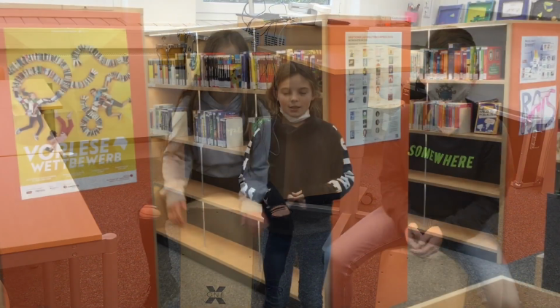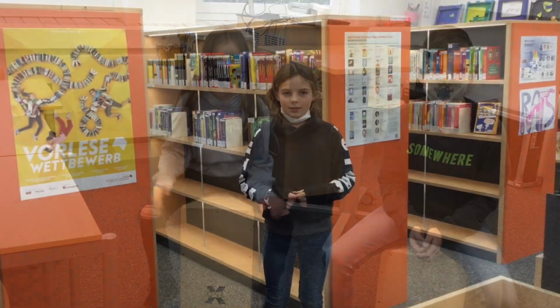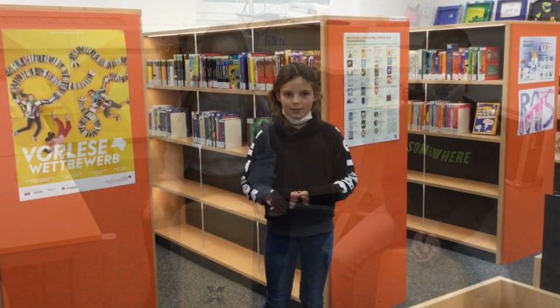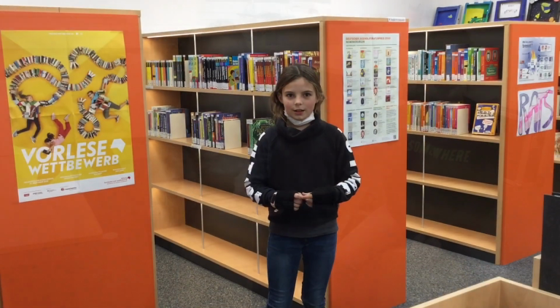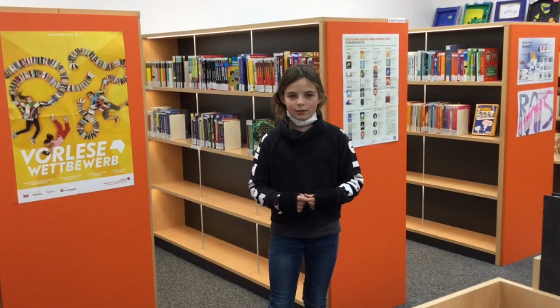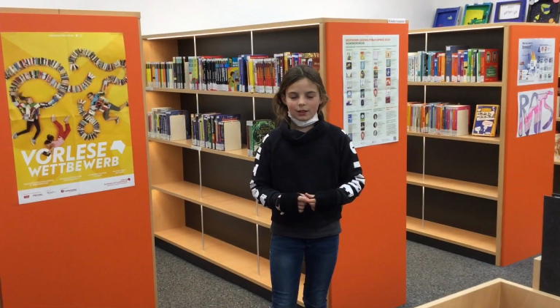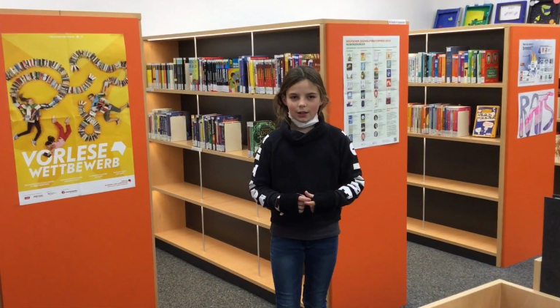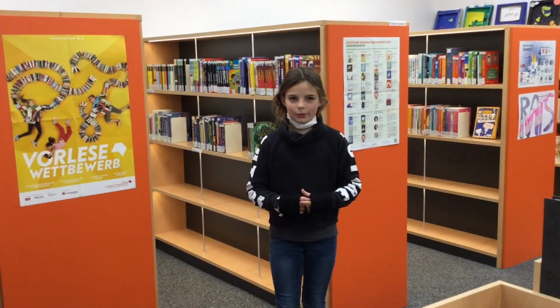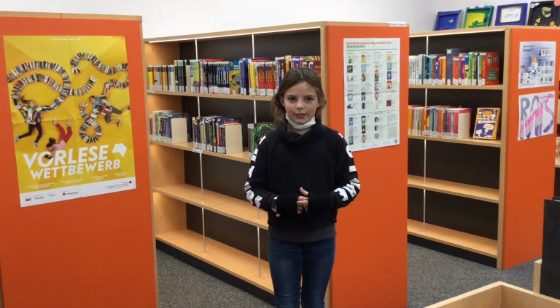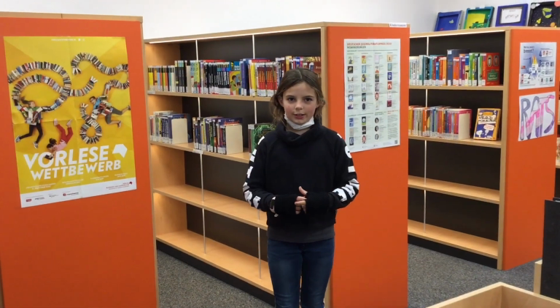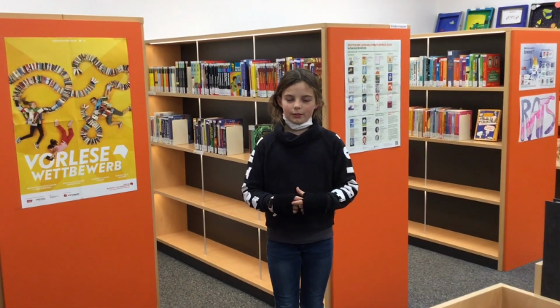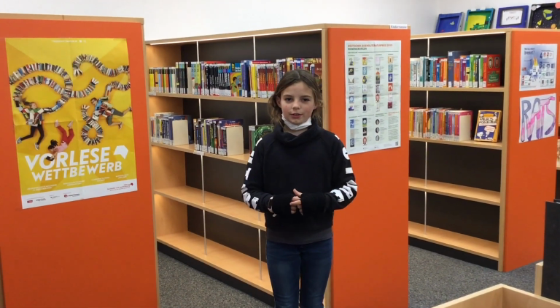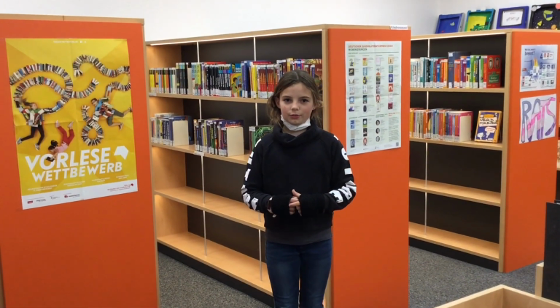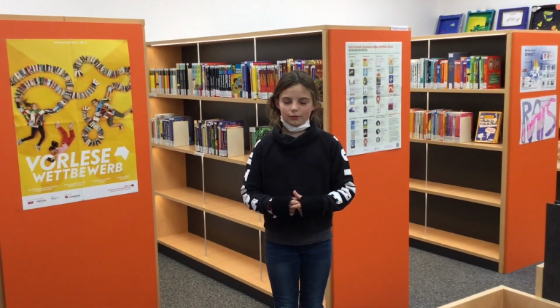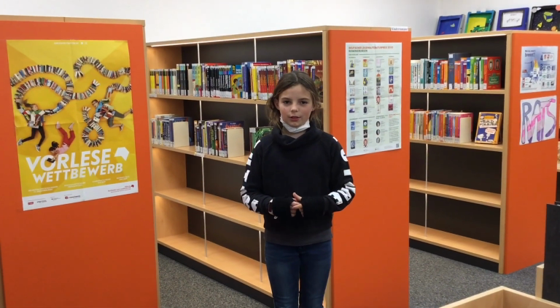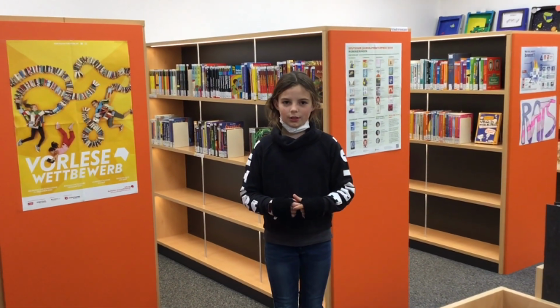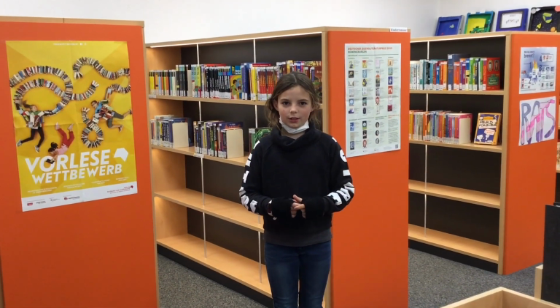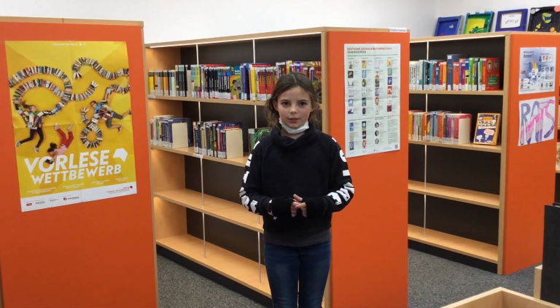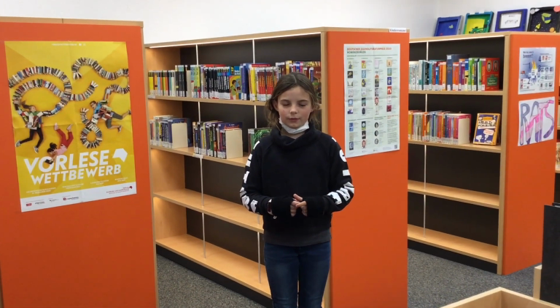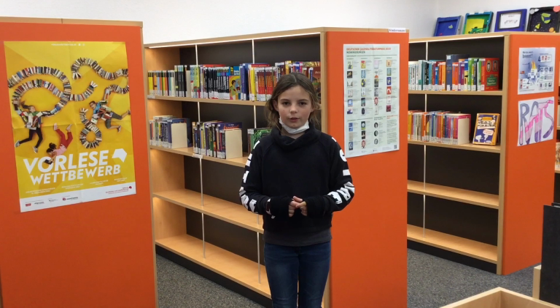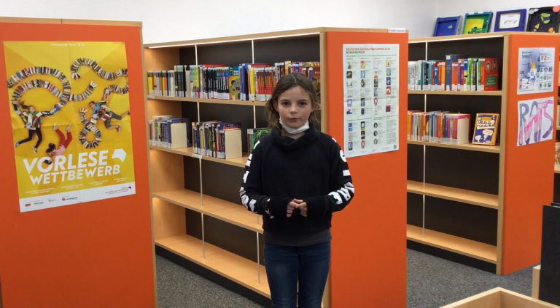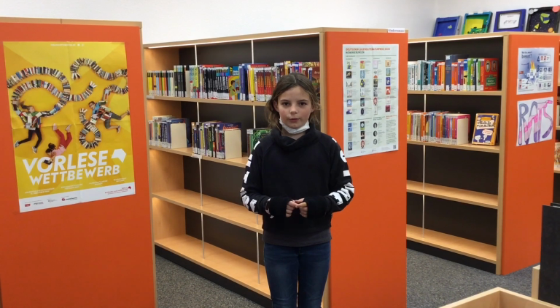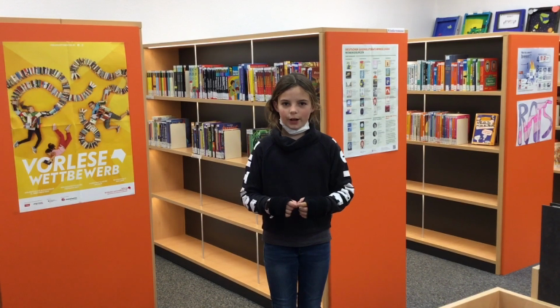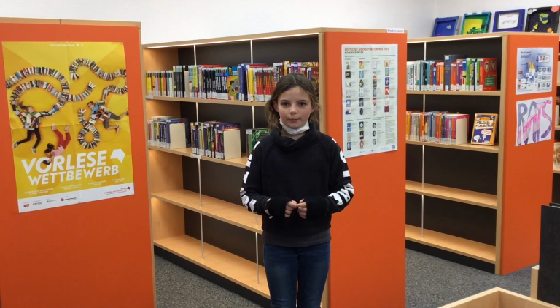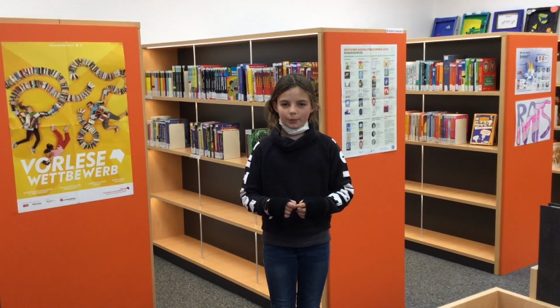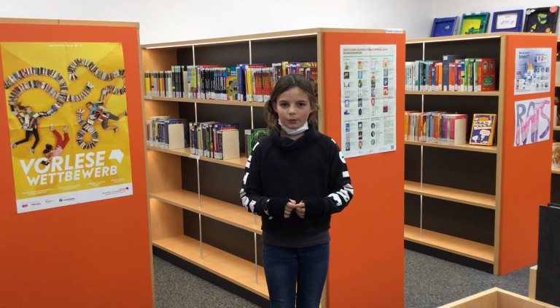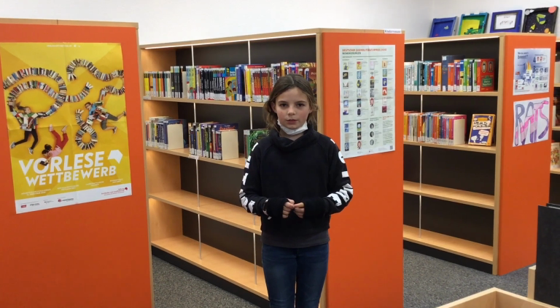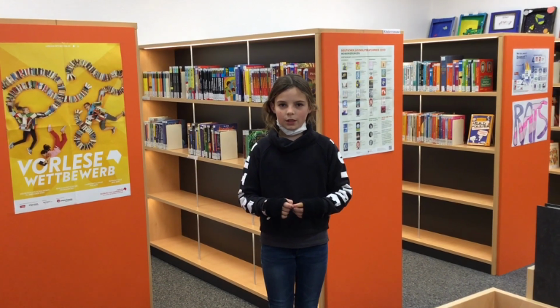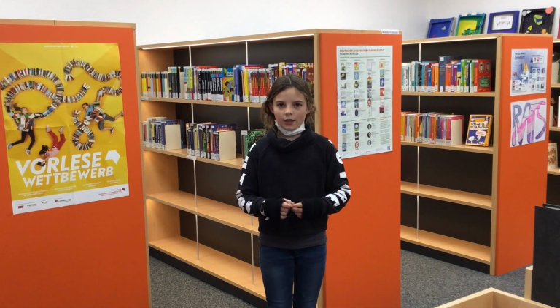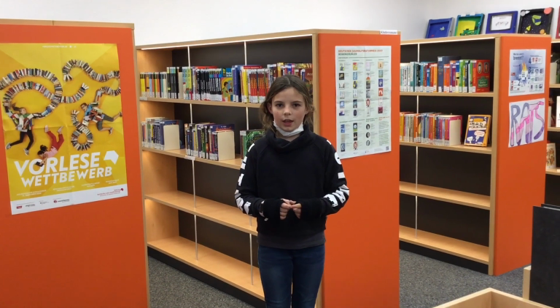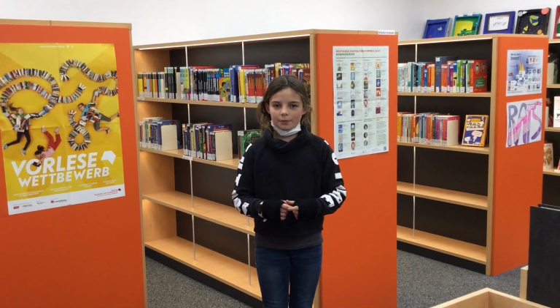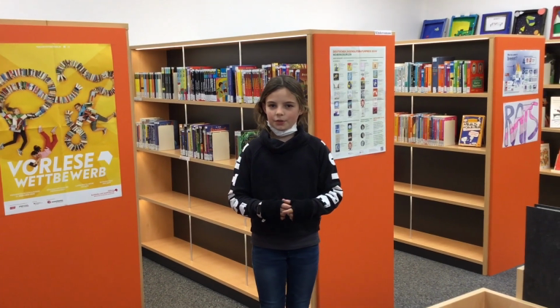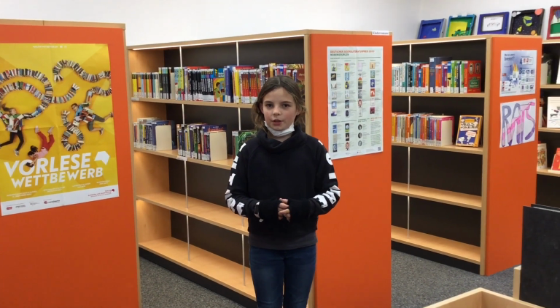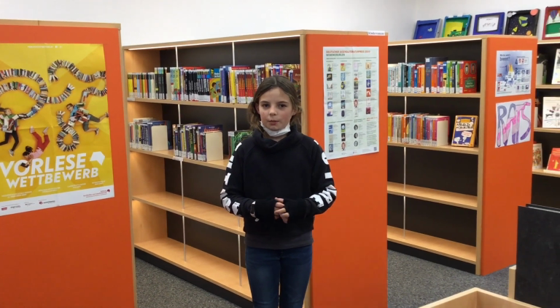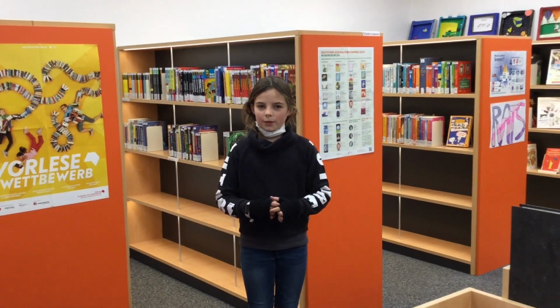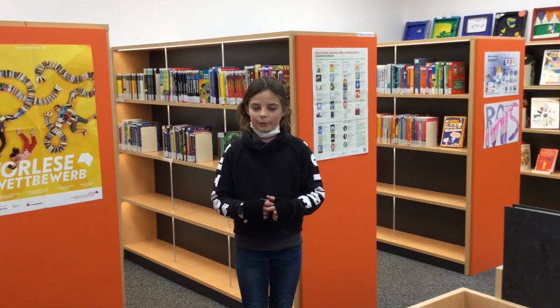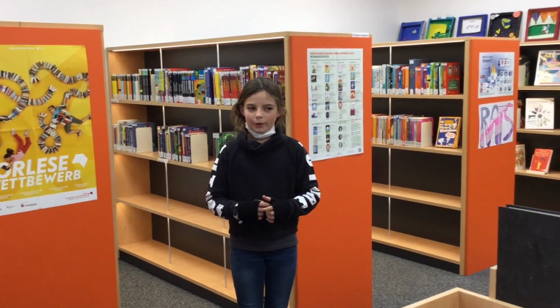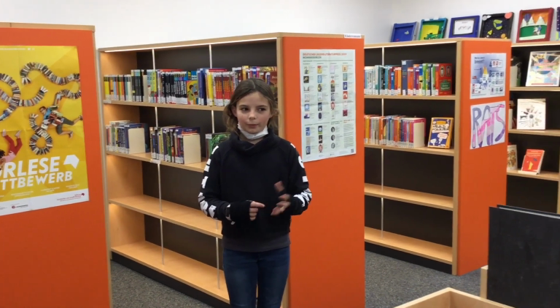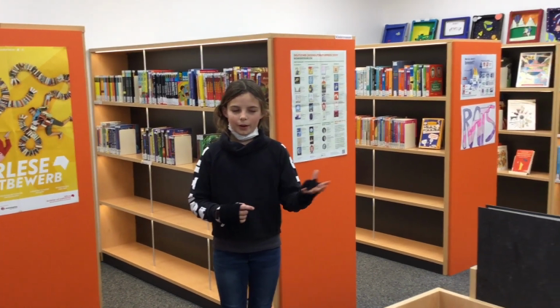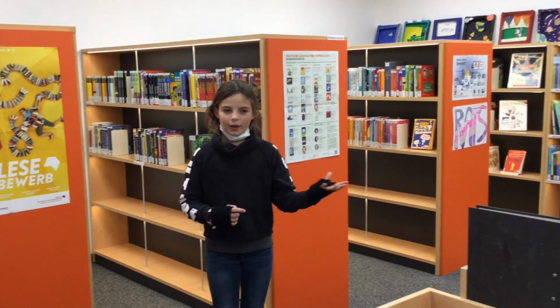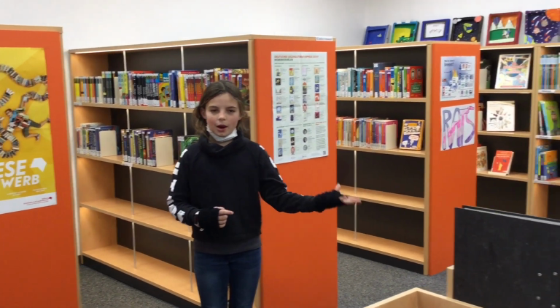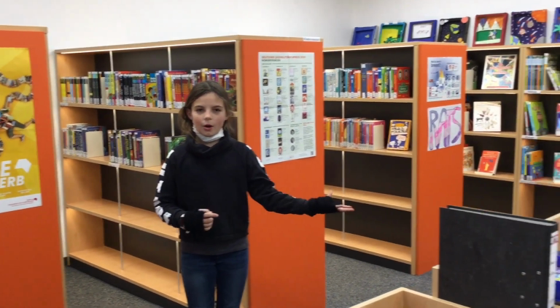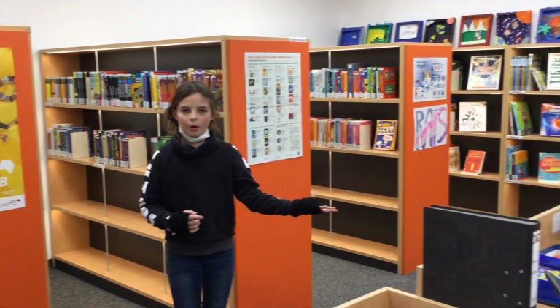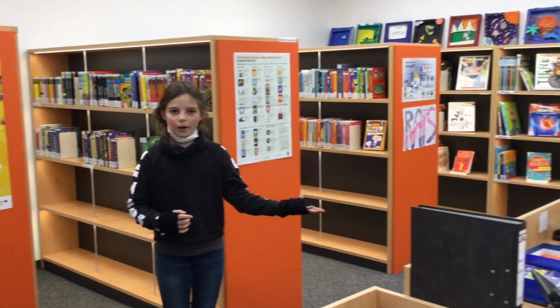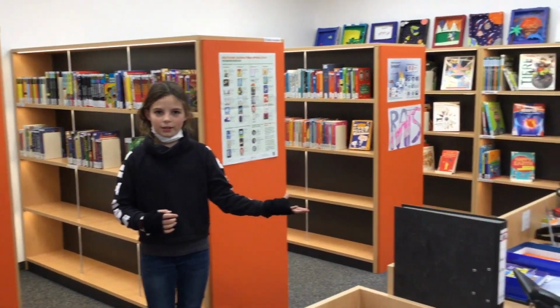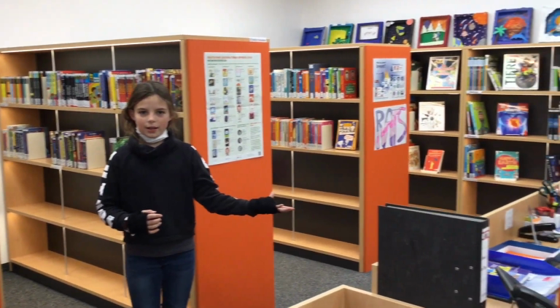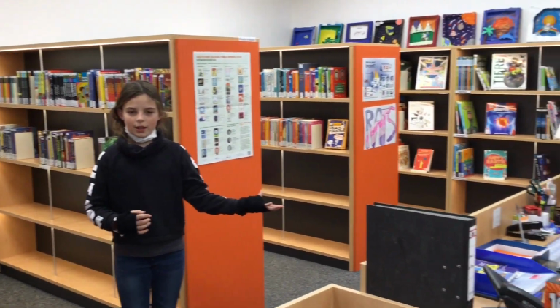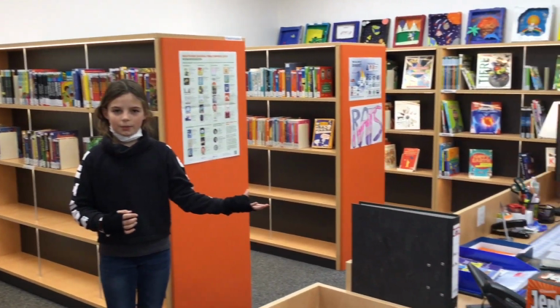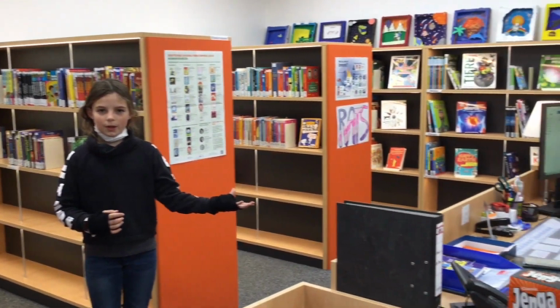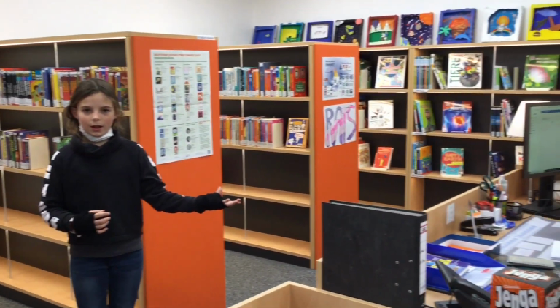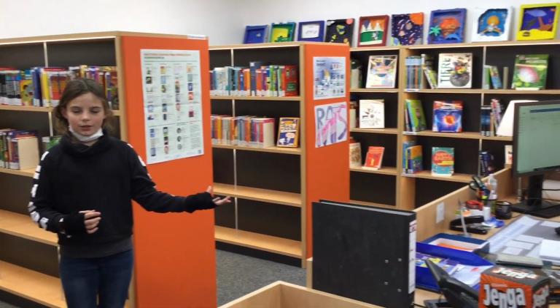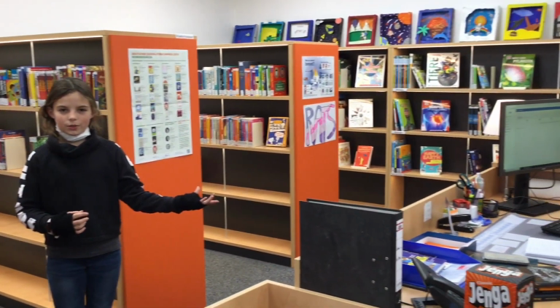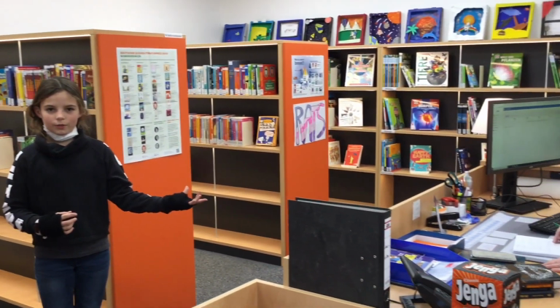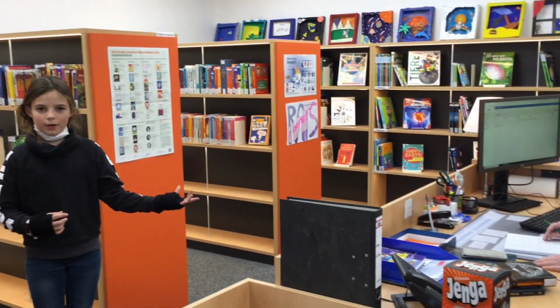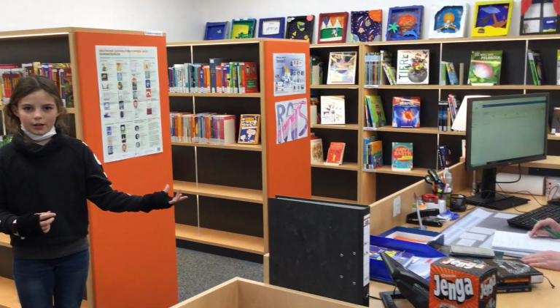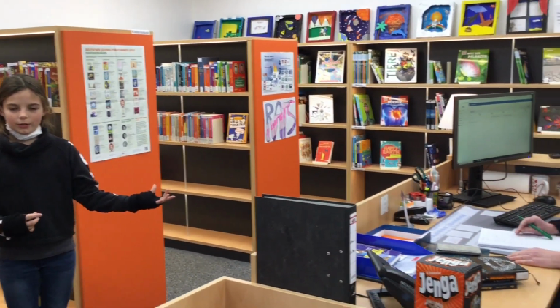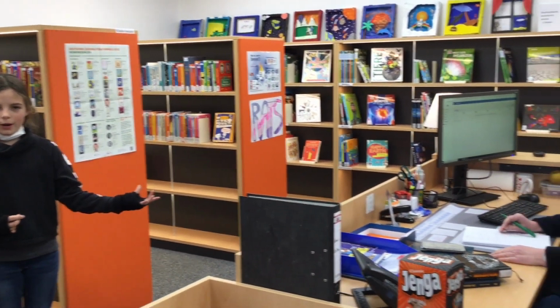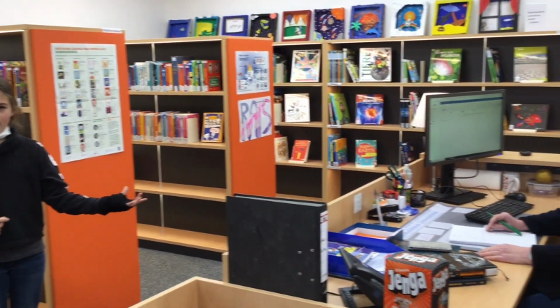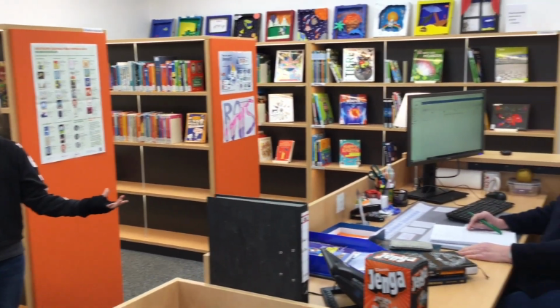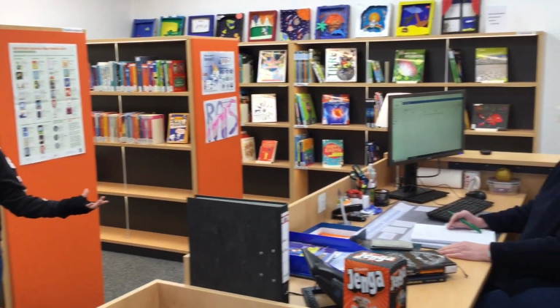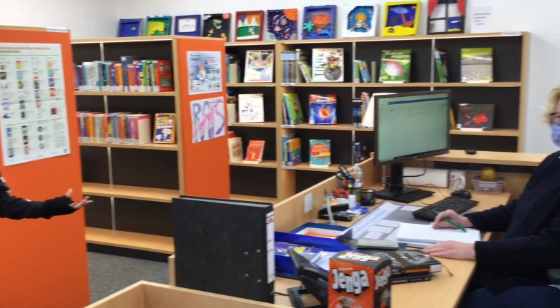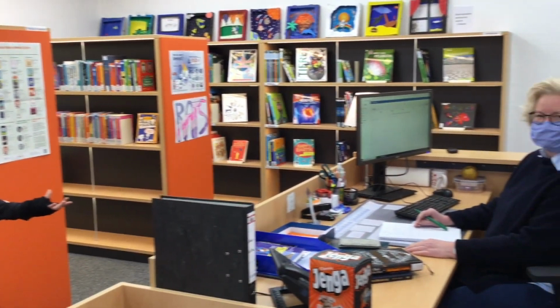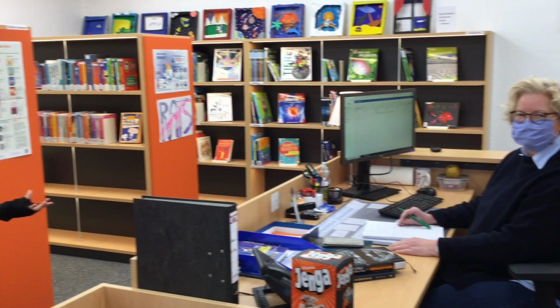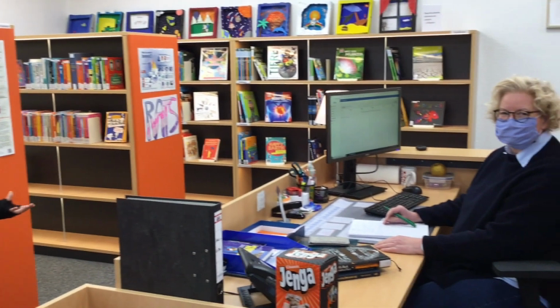There's a library at our school. It's full of great books and games. The librarian always helps us to find the right books and games.